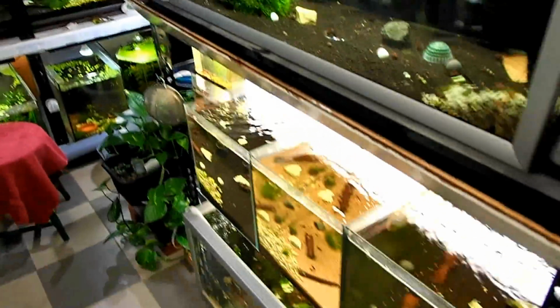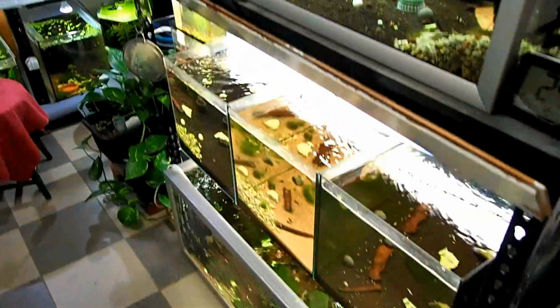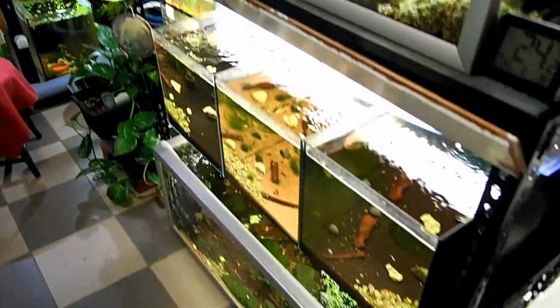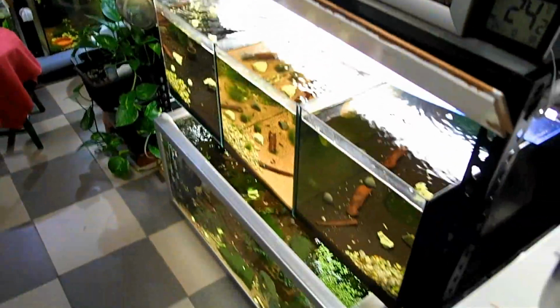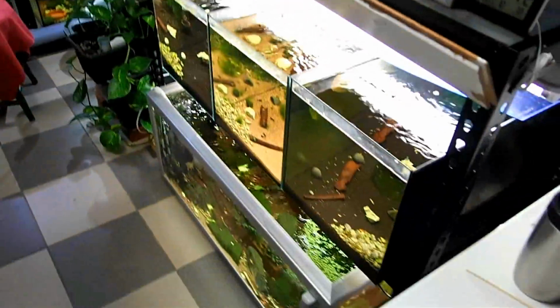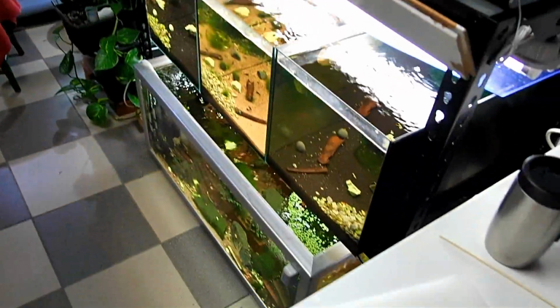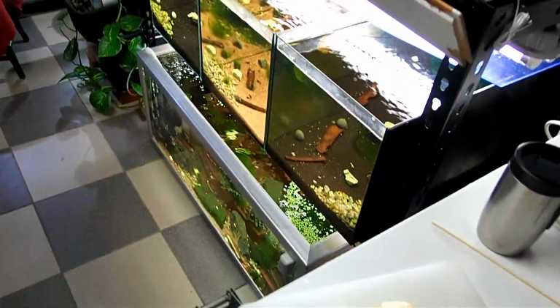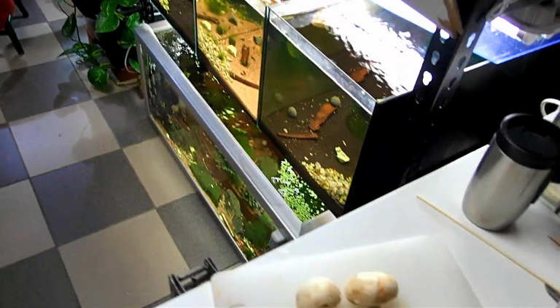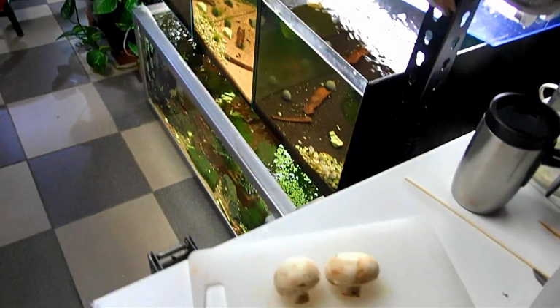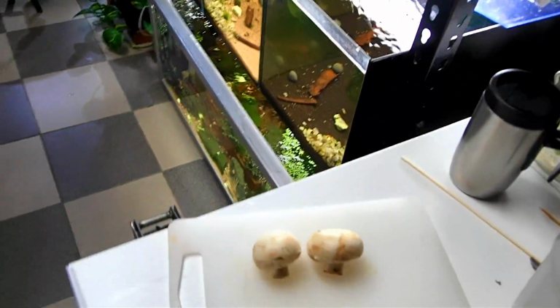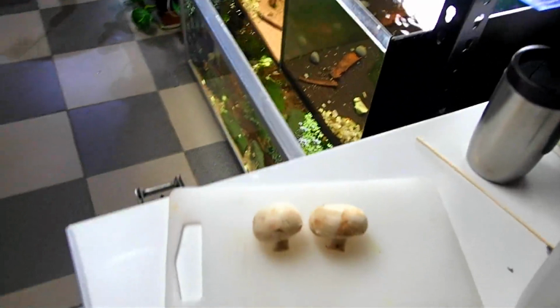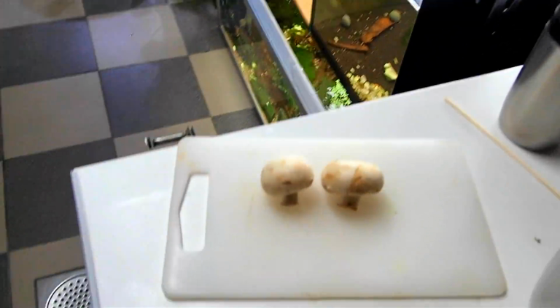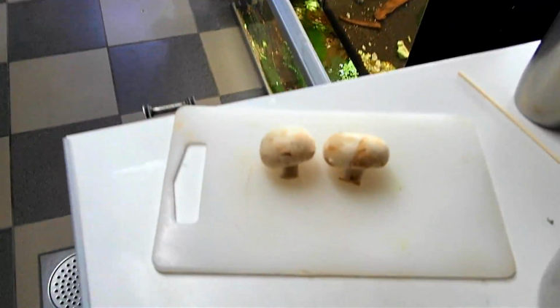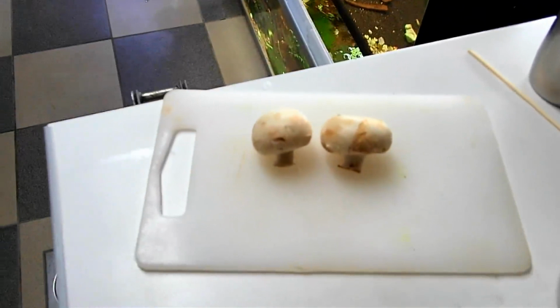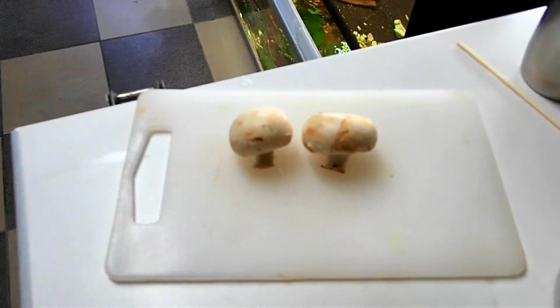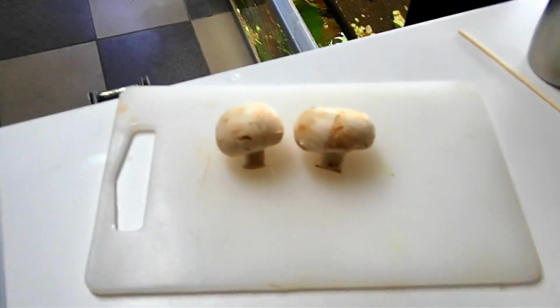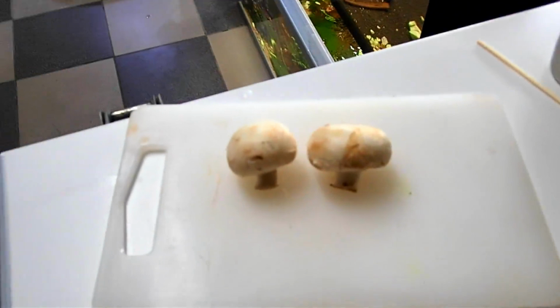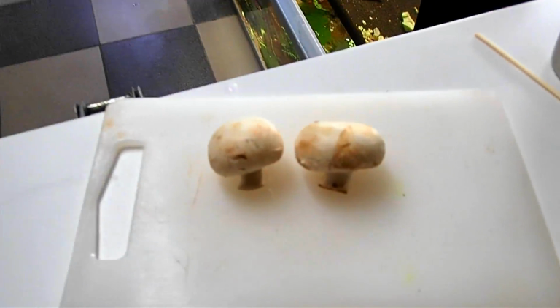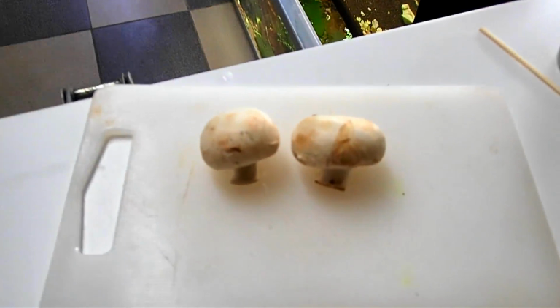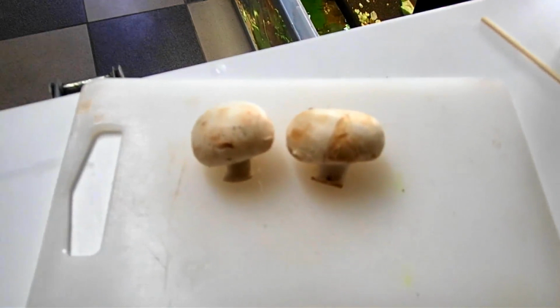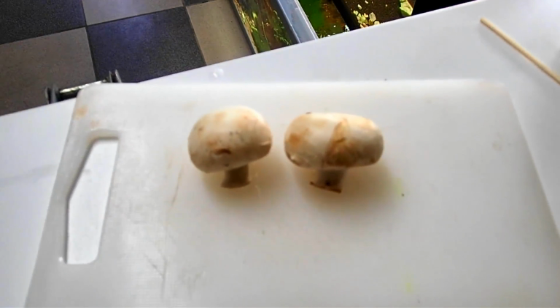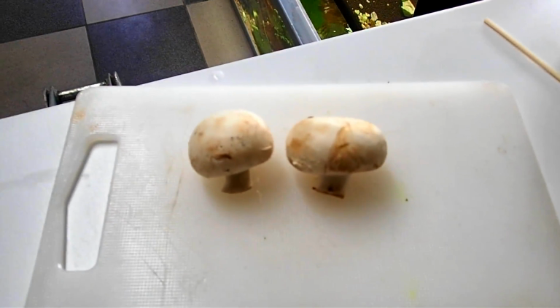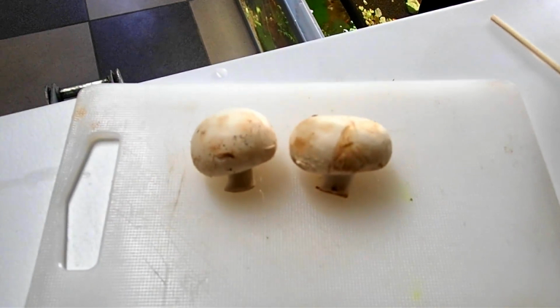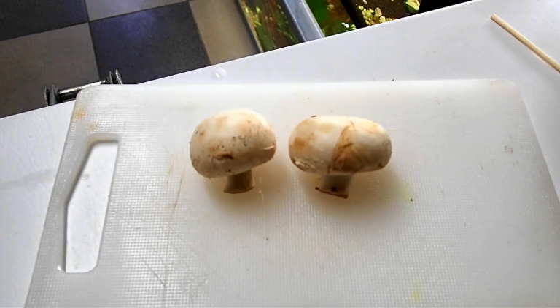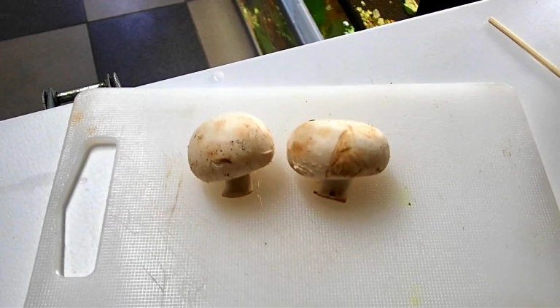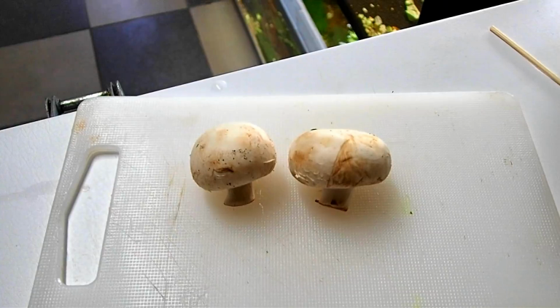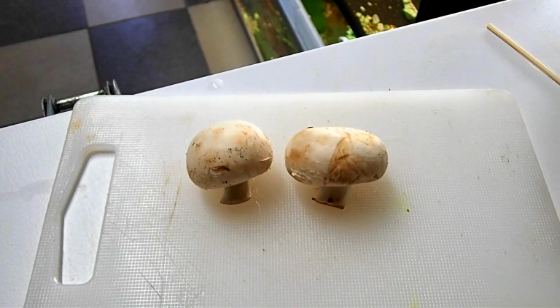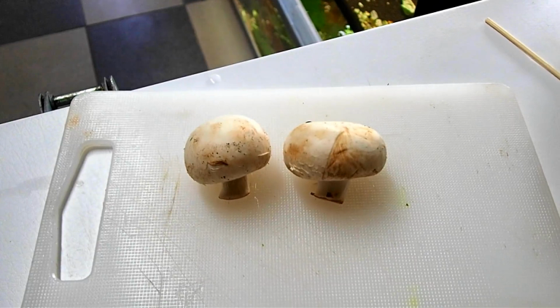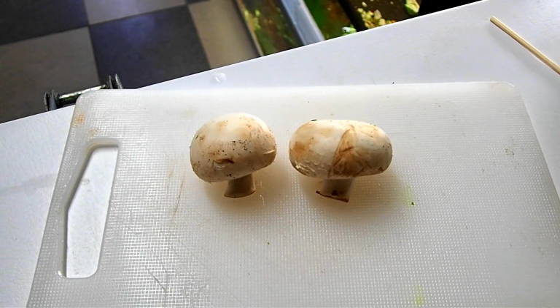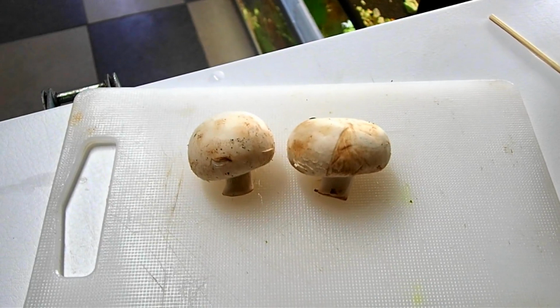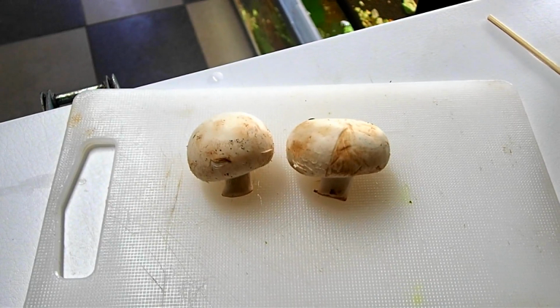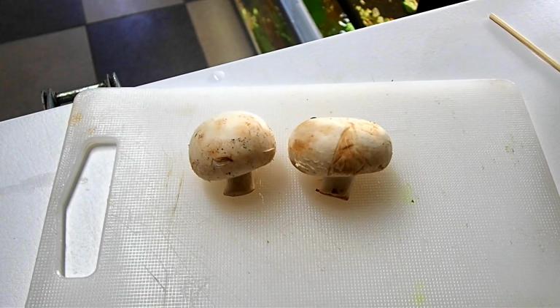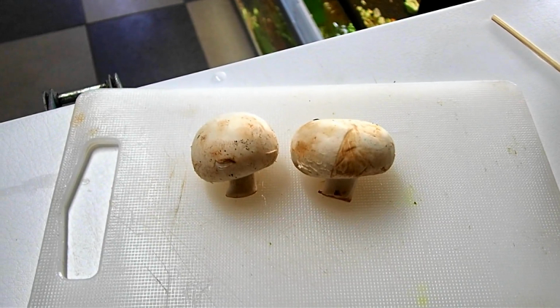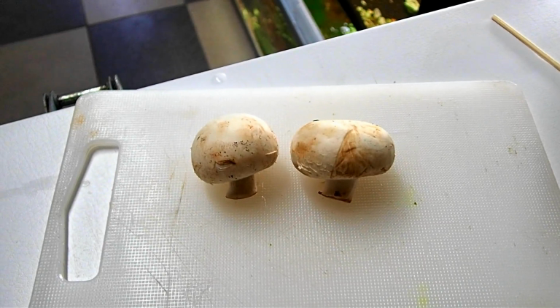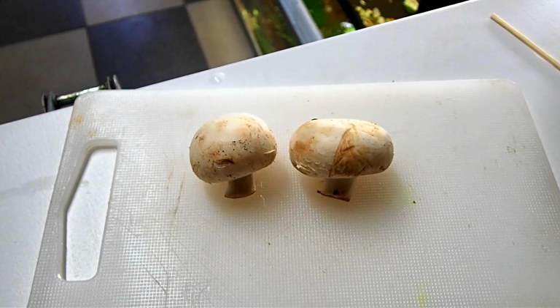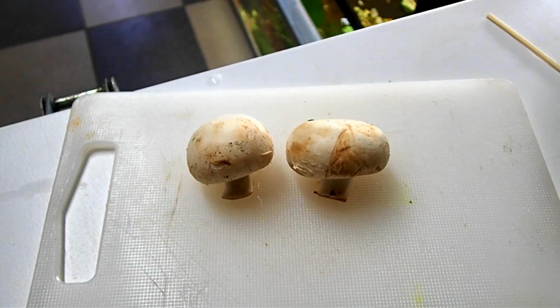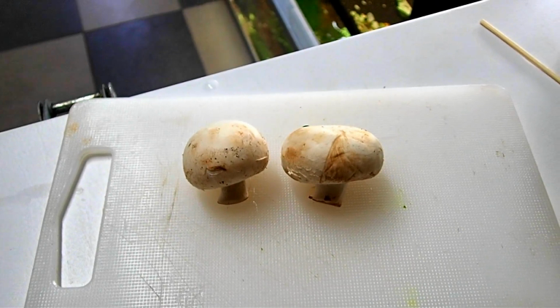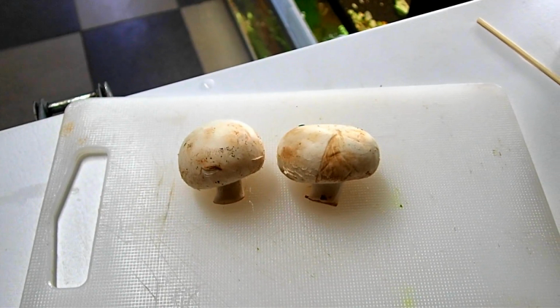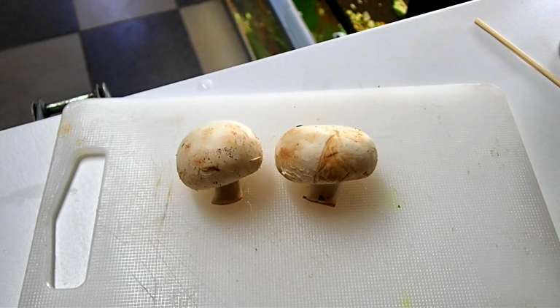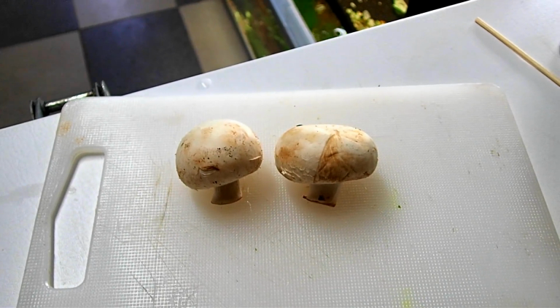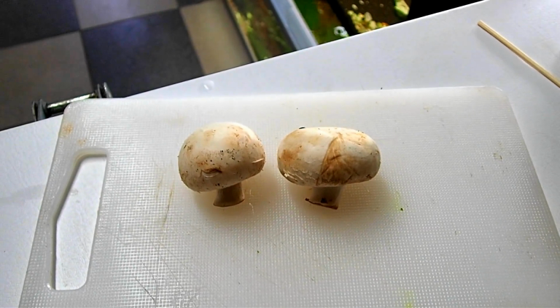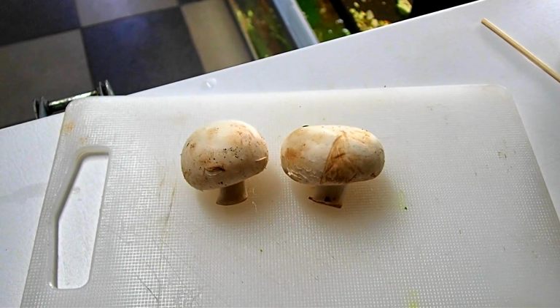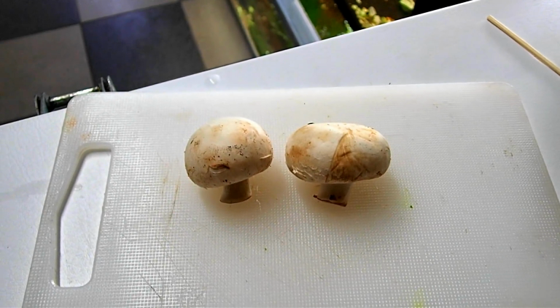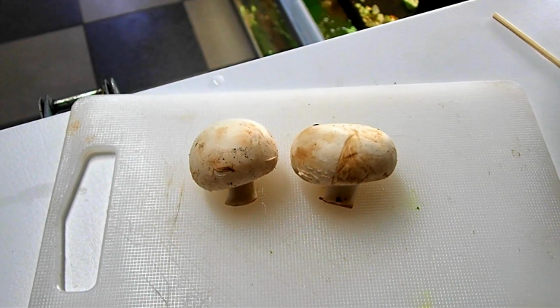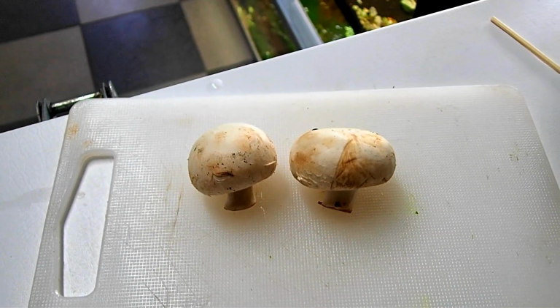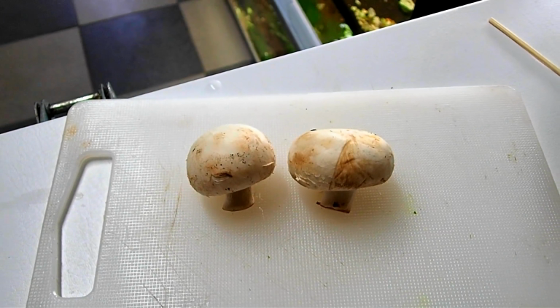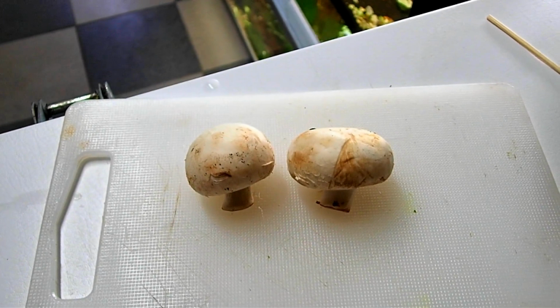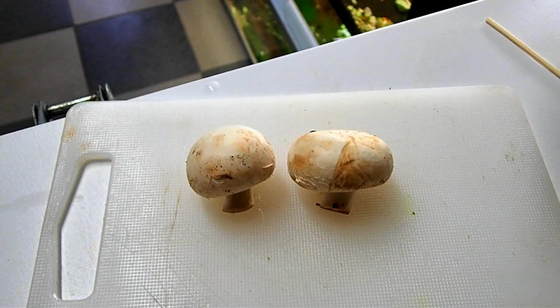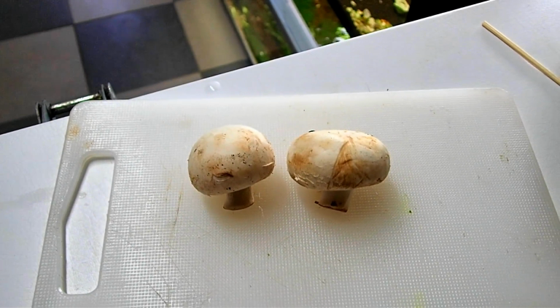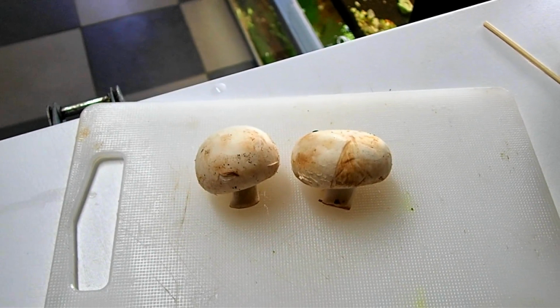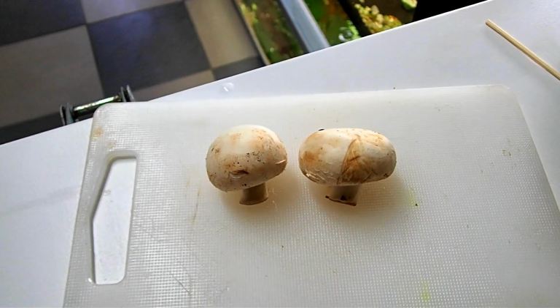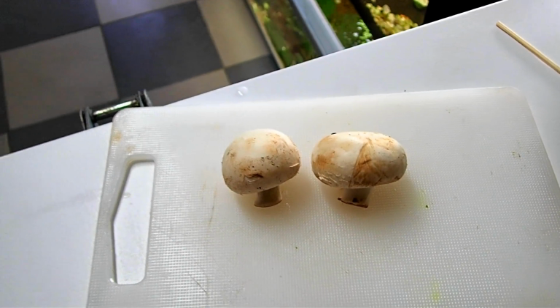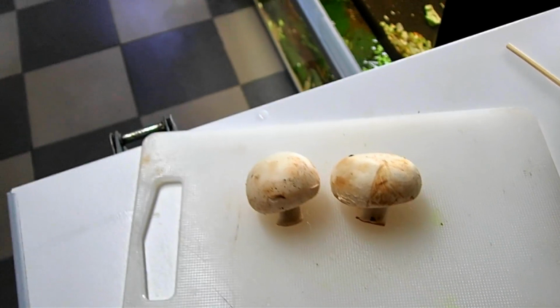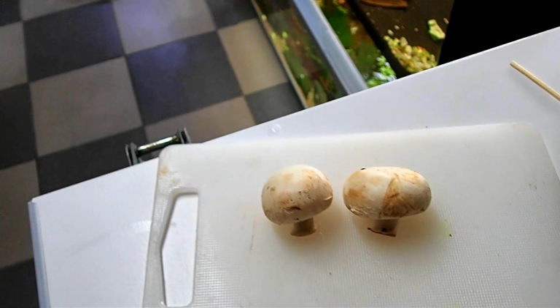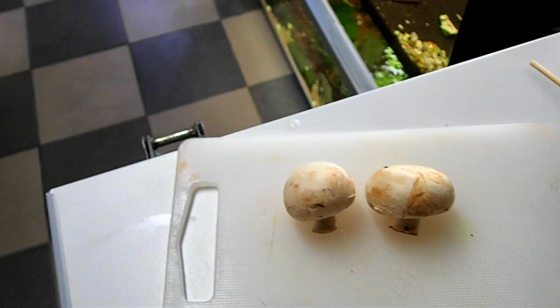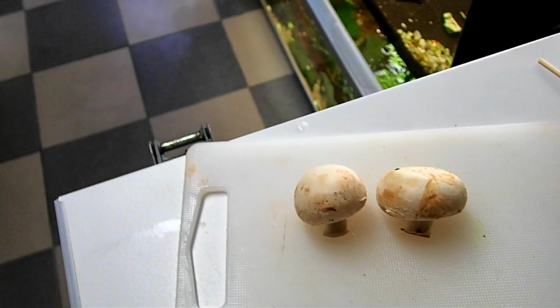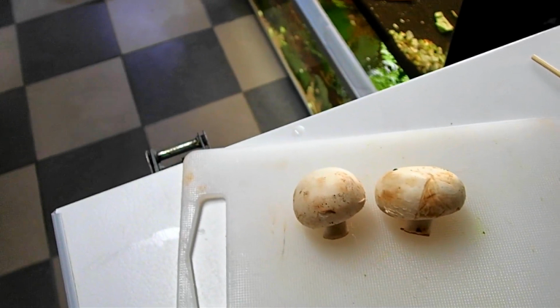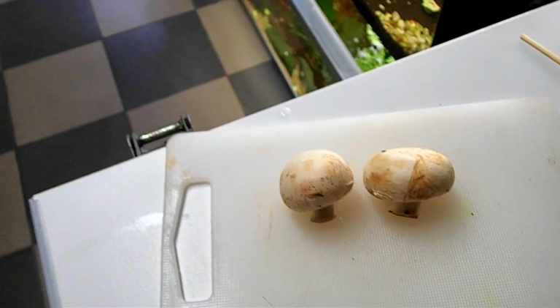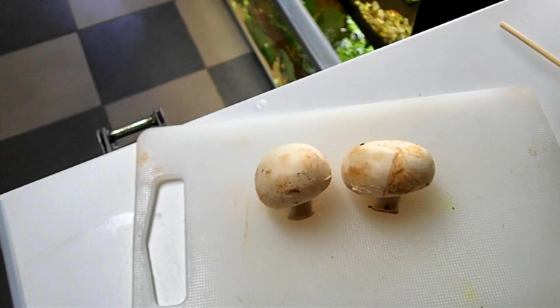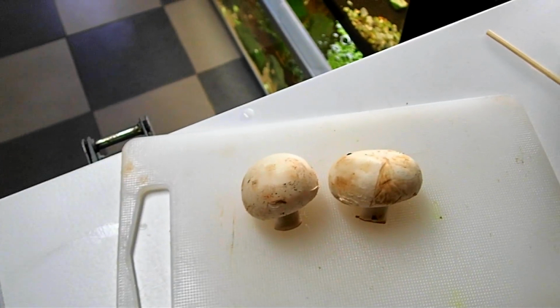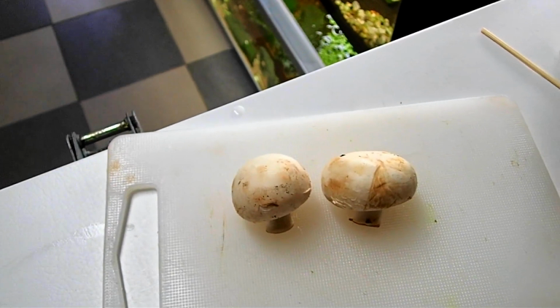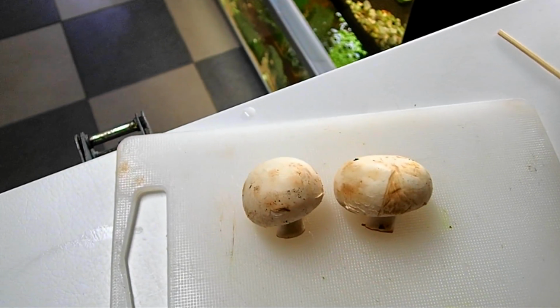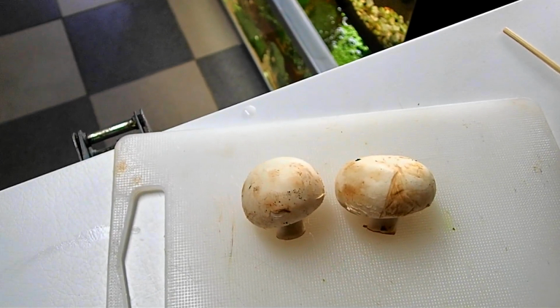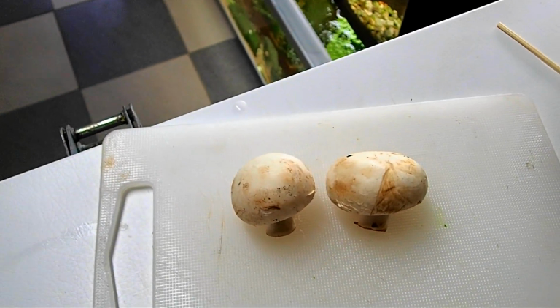These are your standard mushrooms — people will be very familiar with this type. I love mushrooms; I love eating them raw as well.